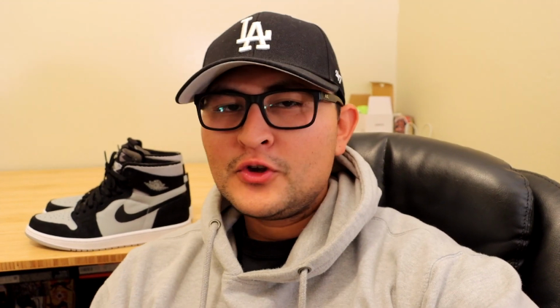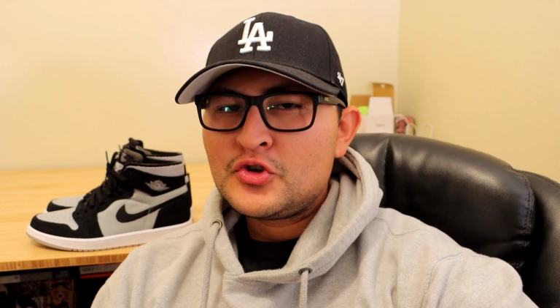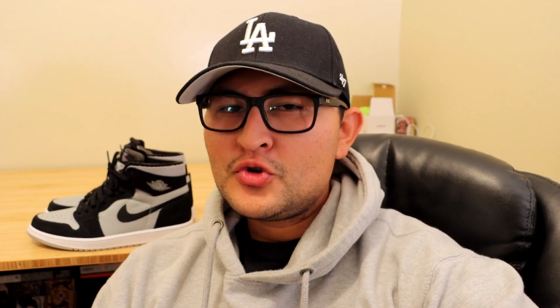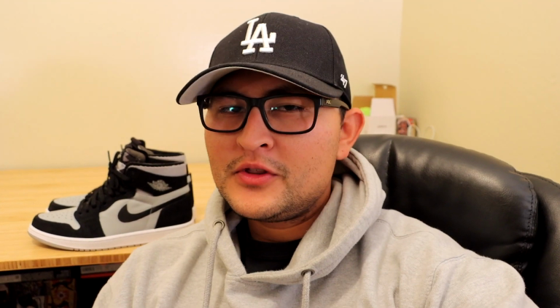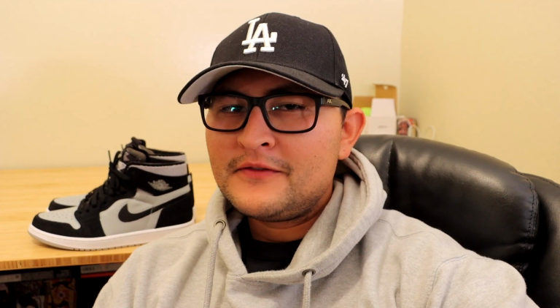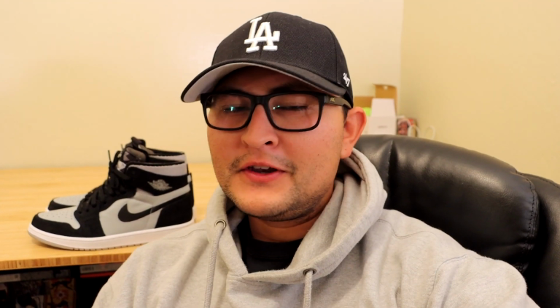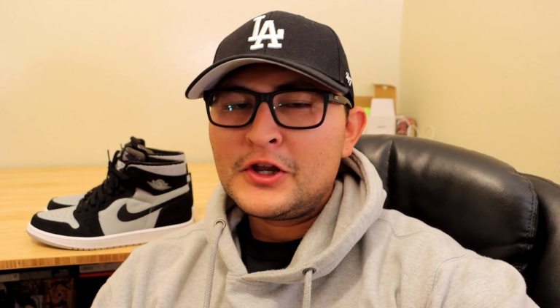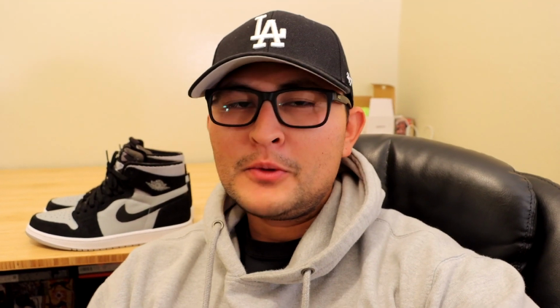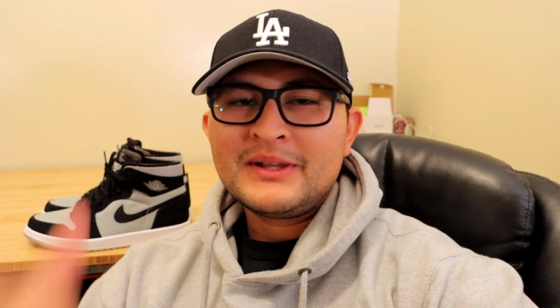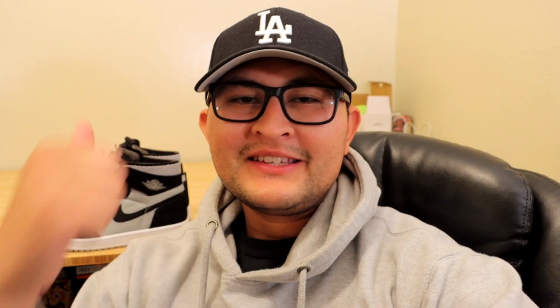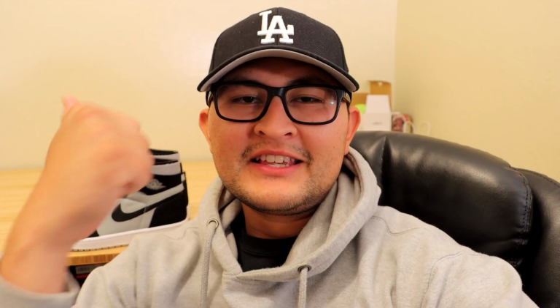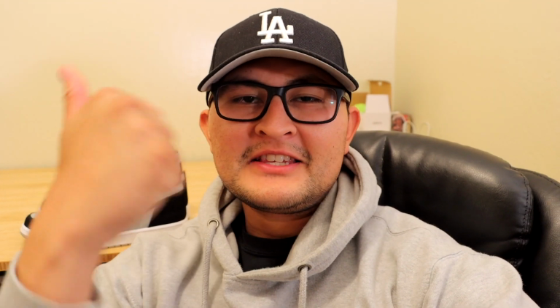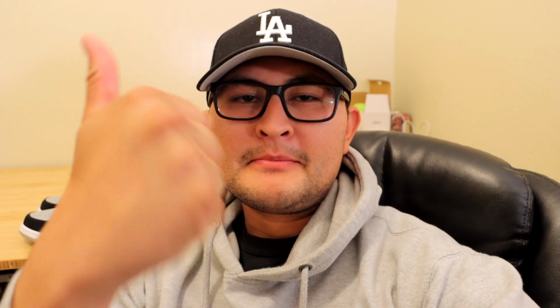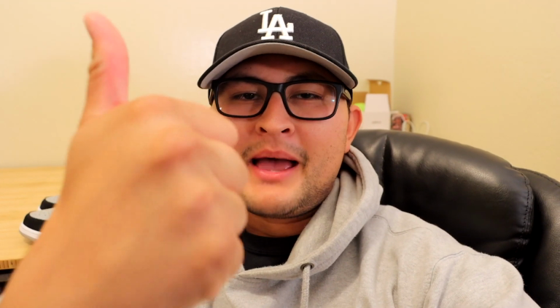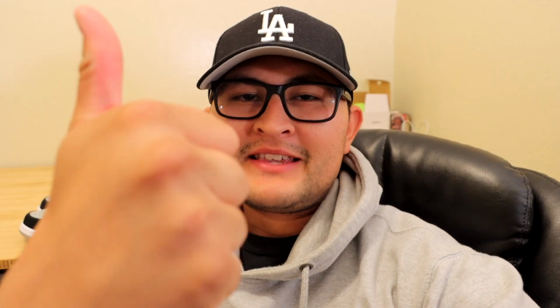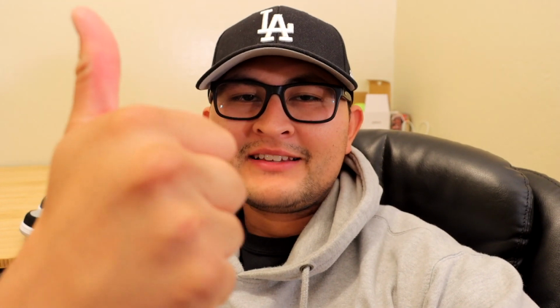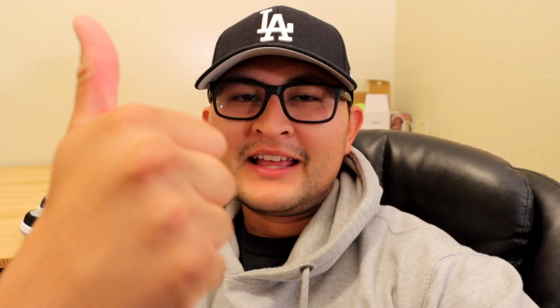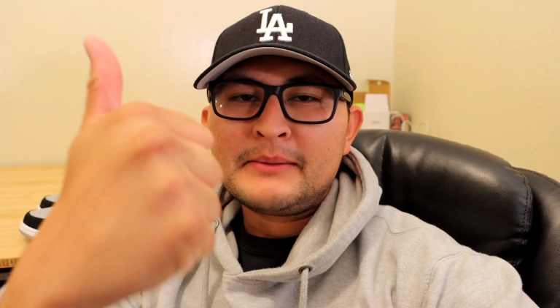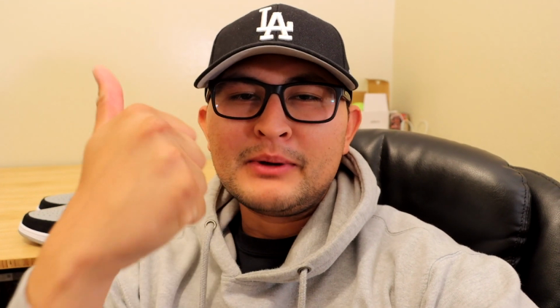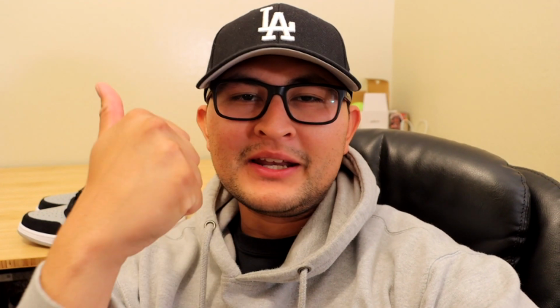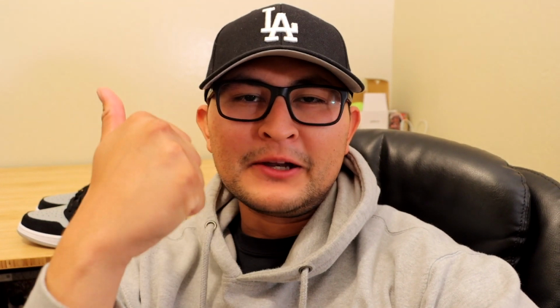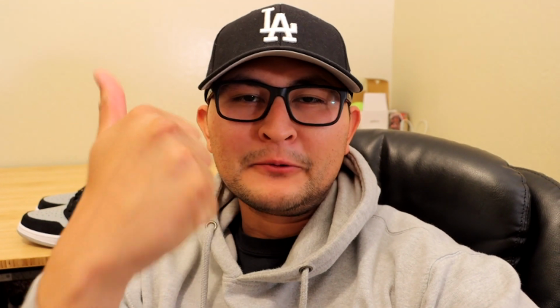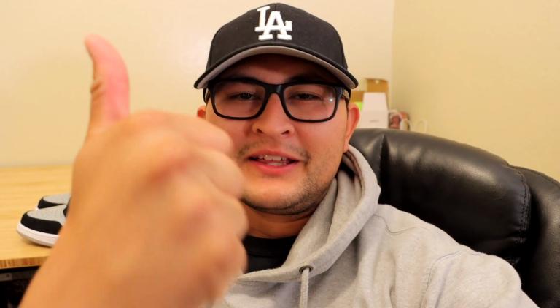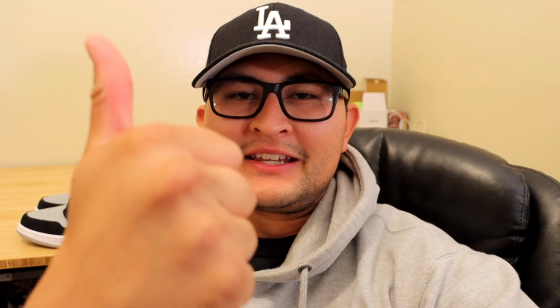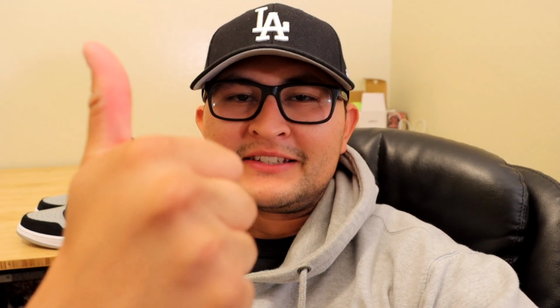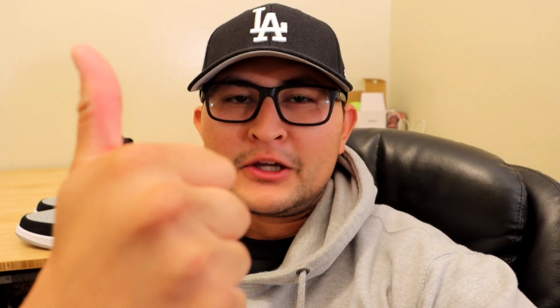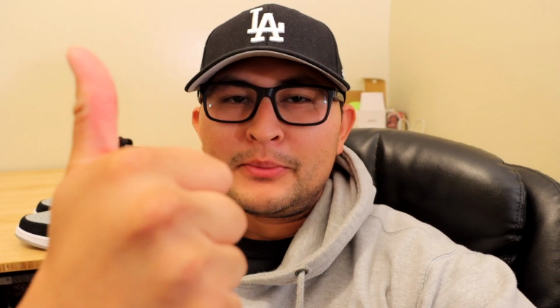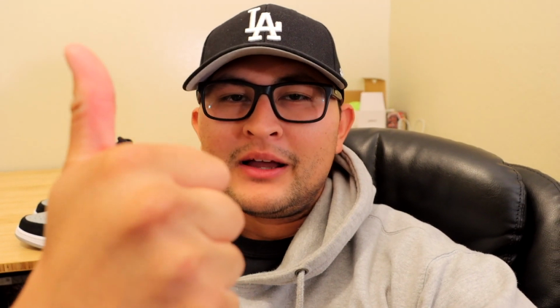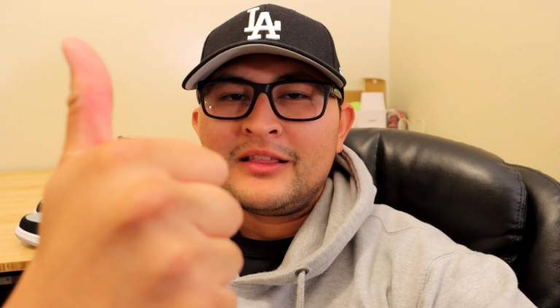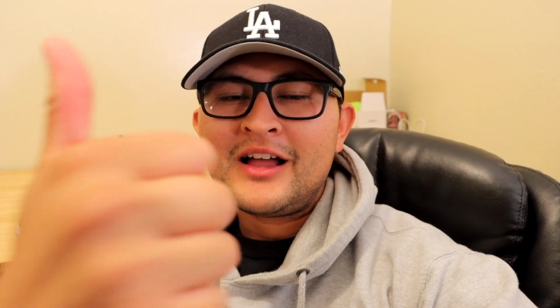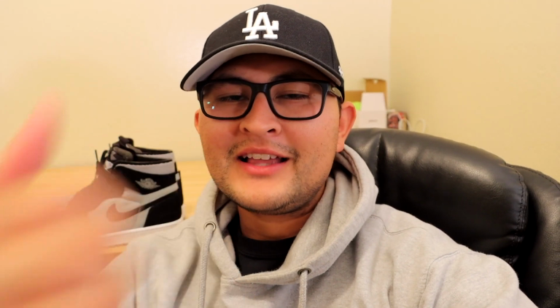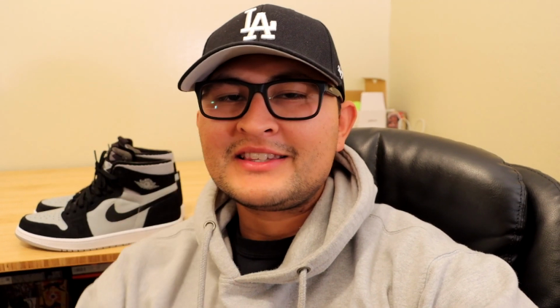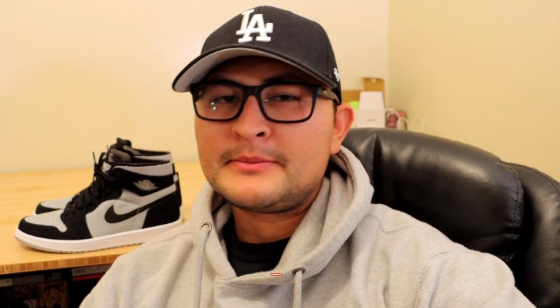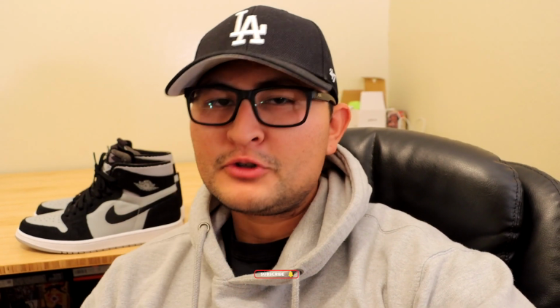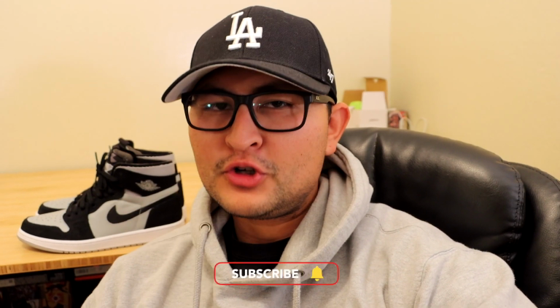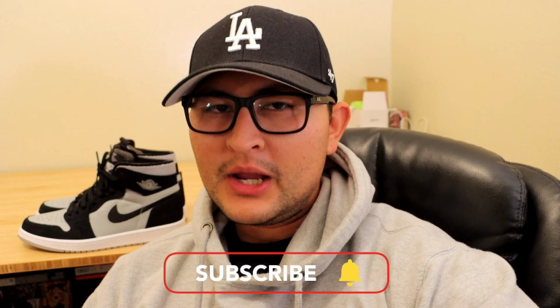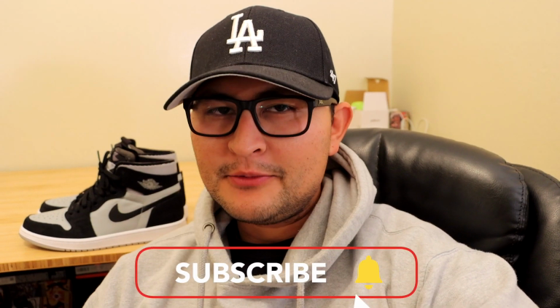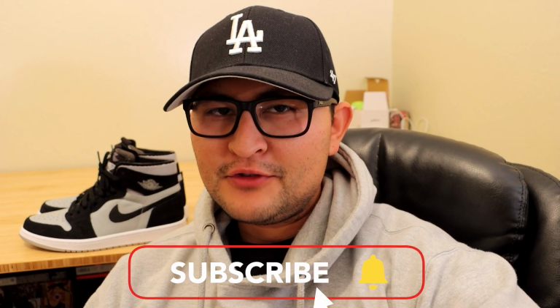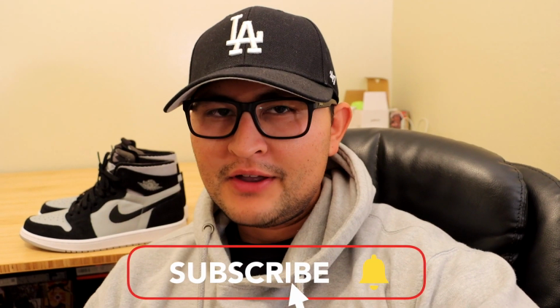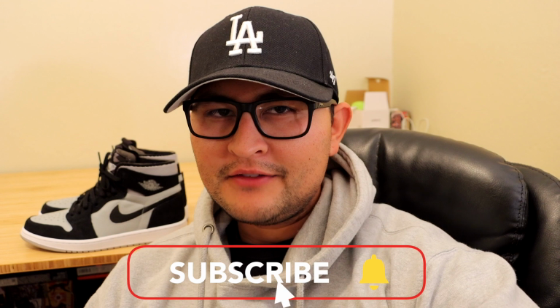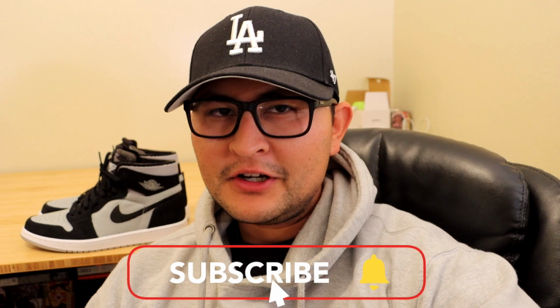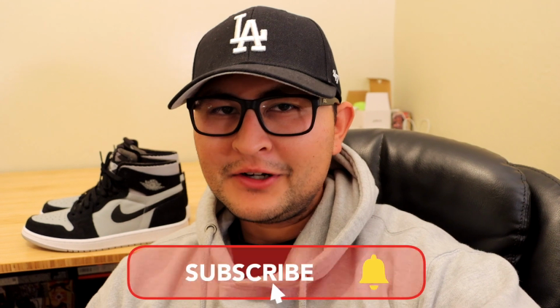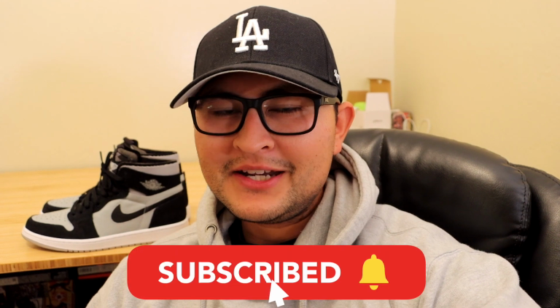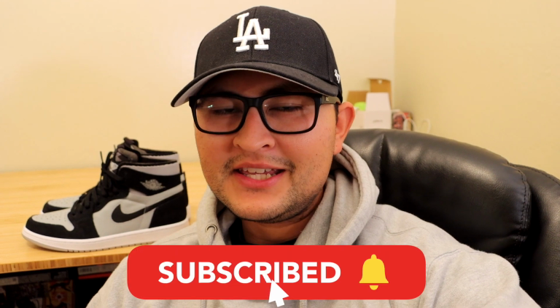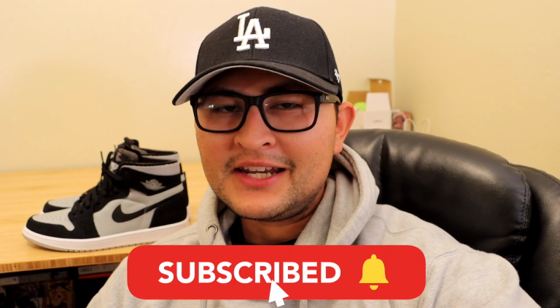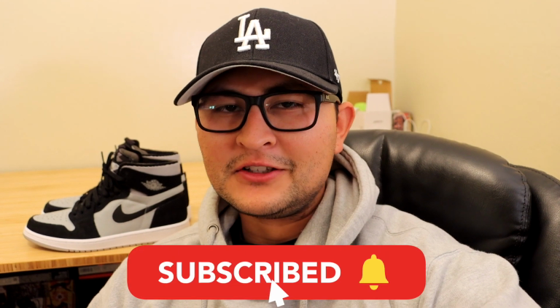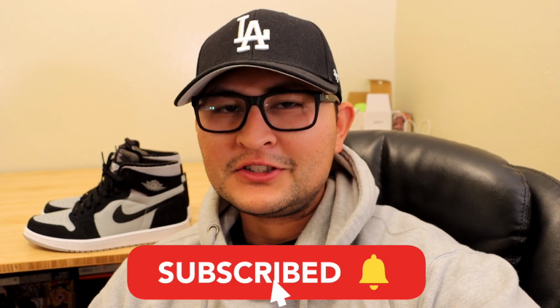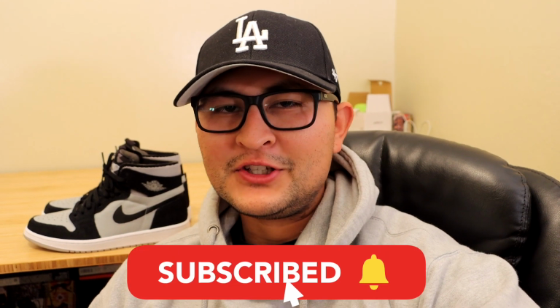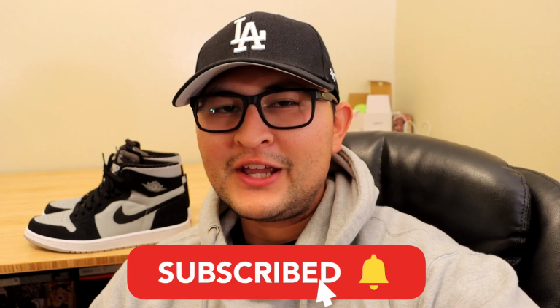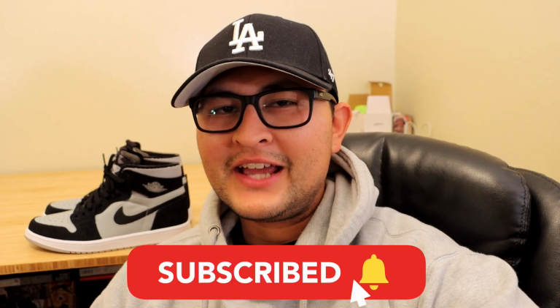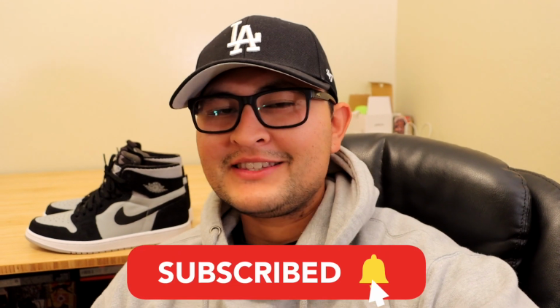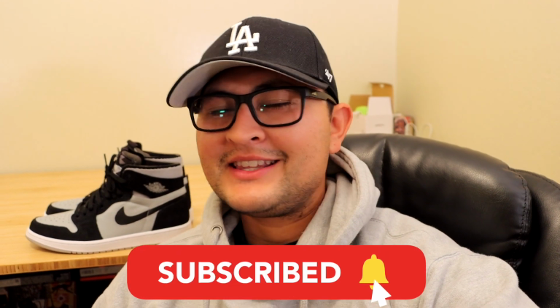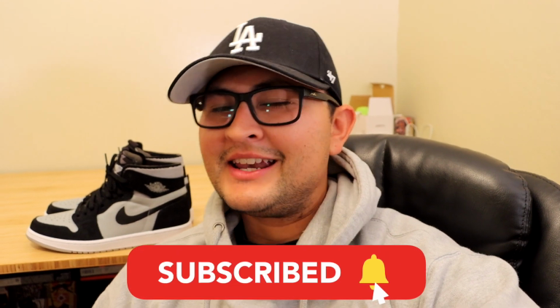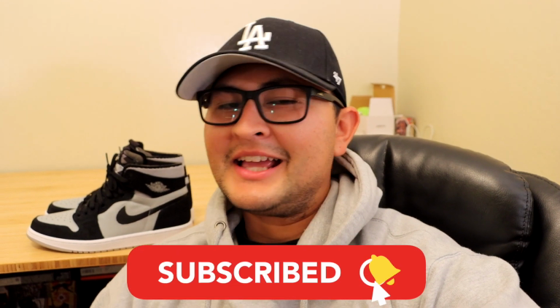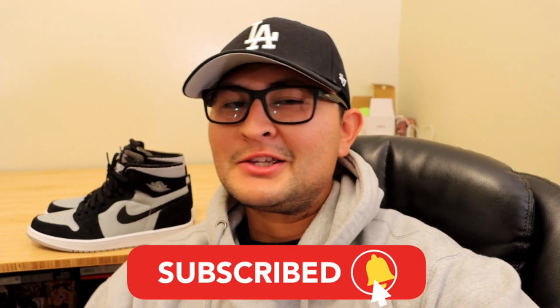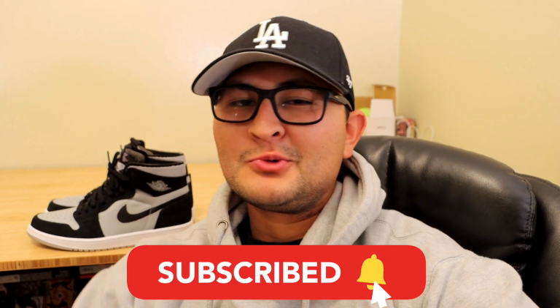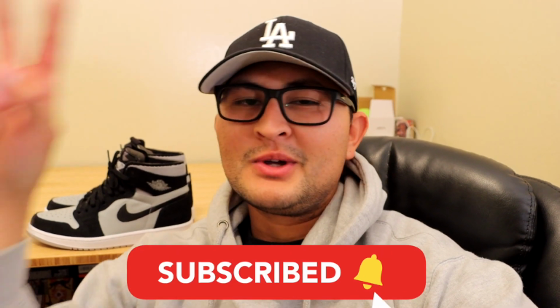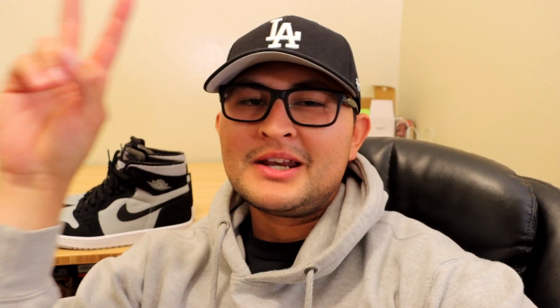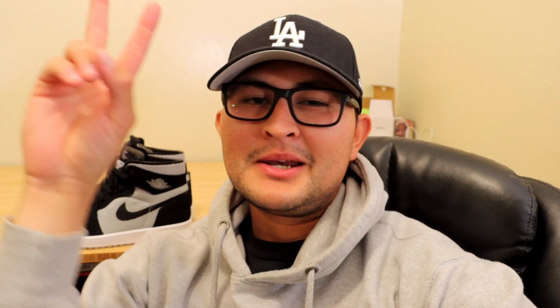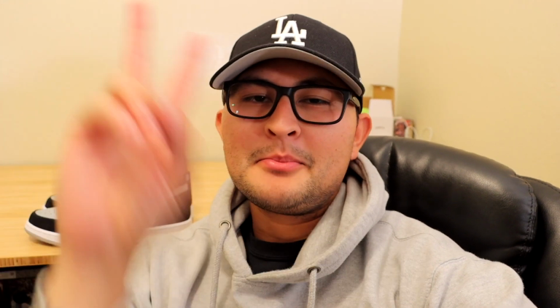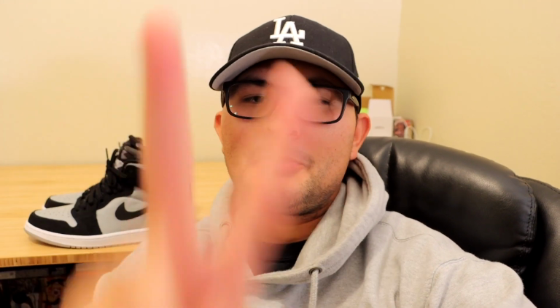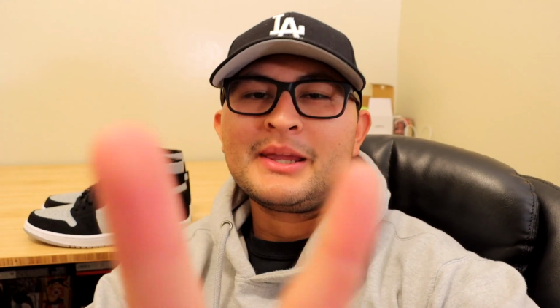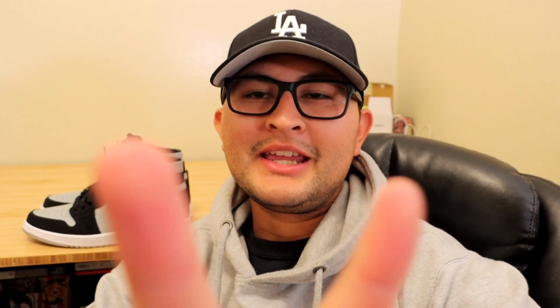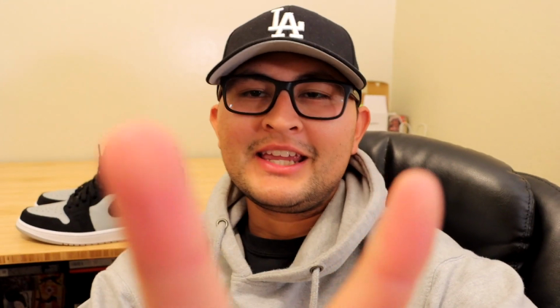If you enjoyed the video, please smash the like button — it really does help out a lot. Subscribe if you haven't already, and I'll see you guys in the next one. Peace.